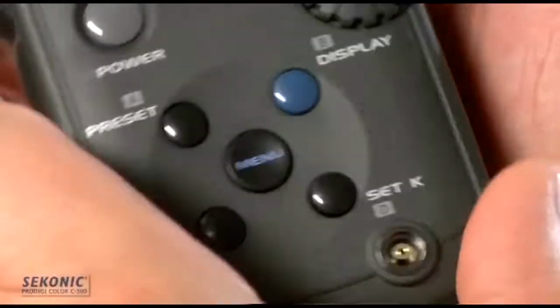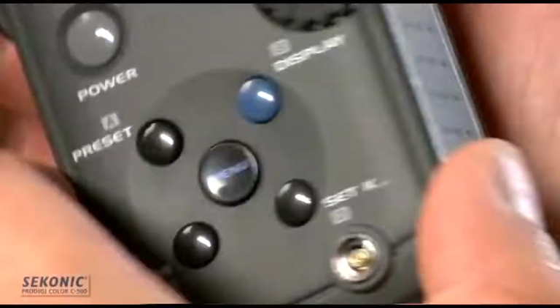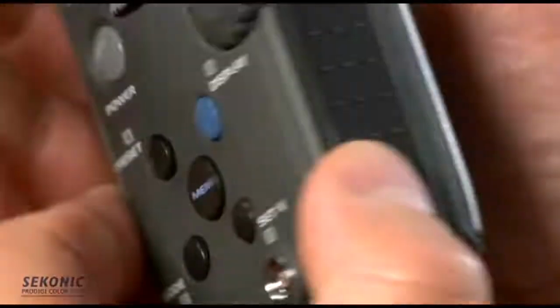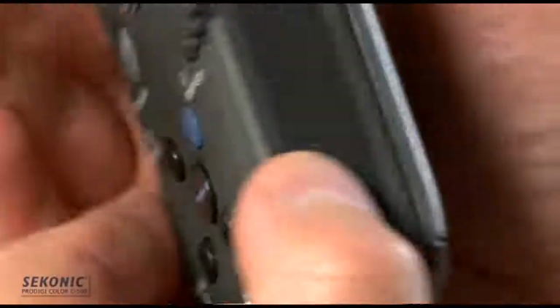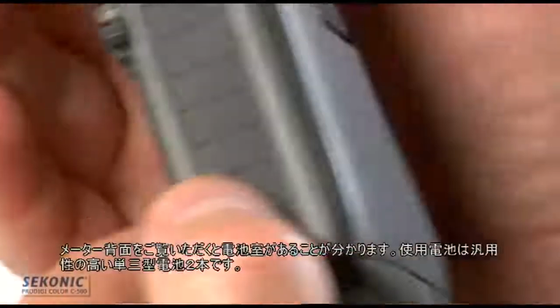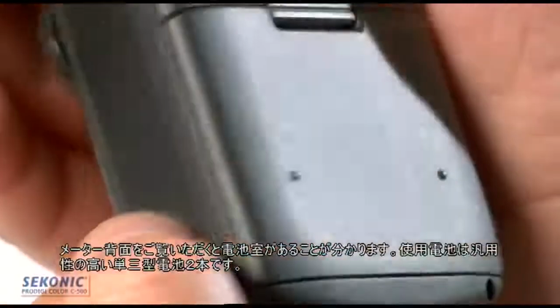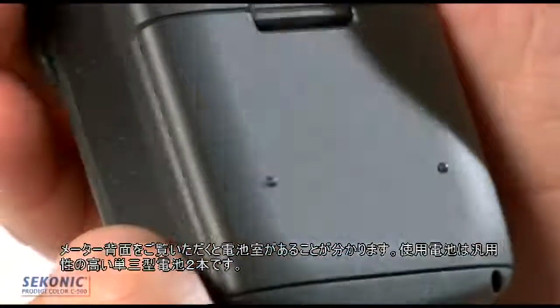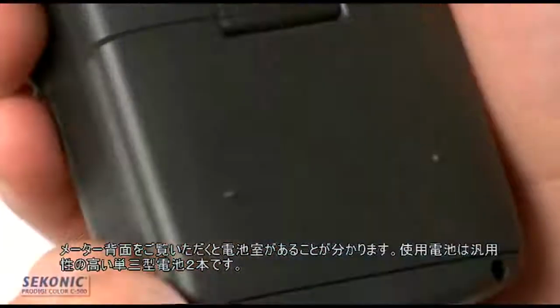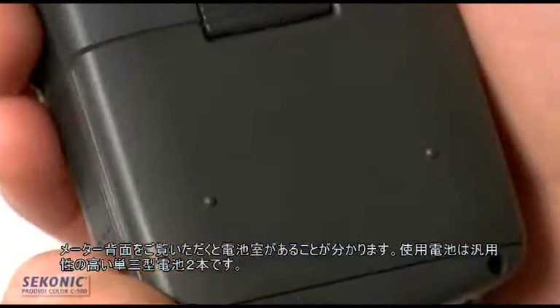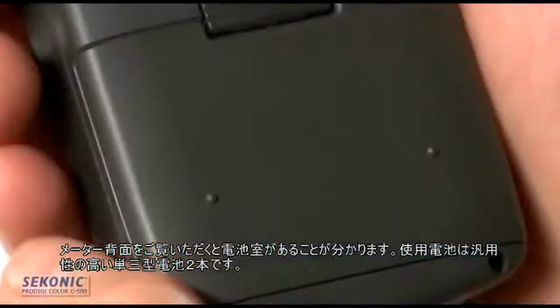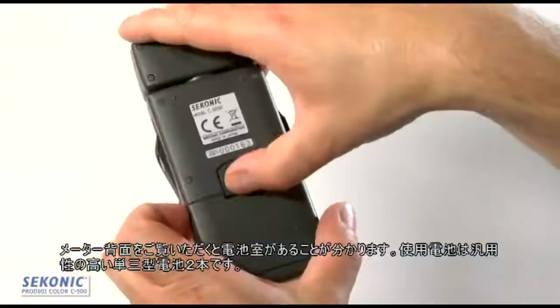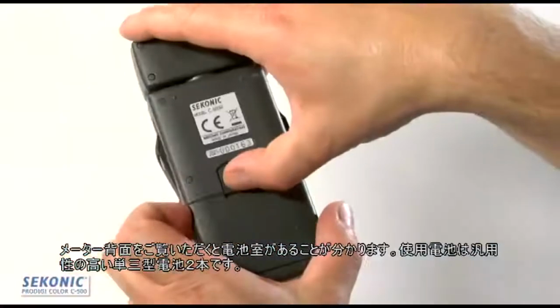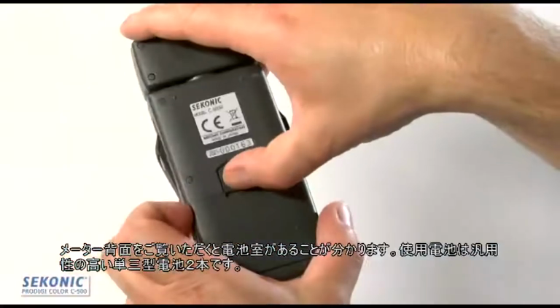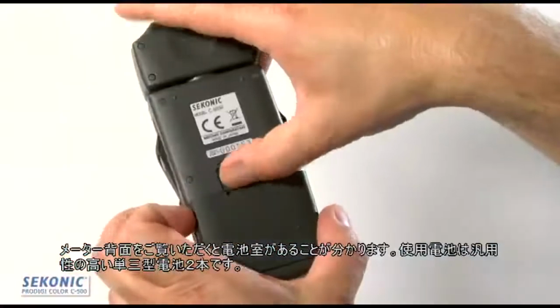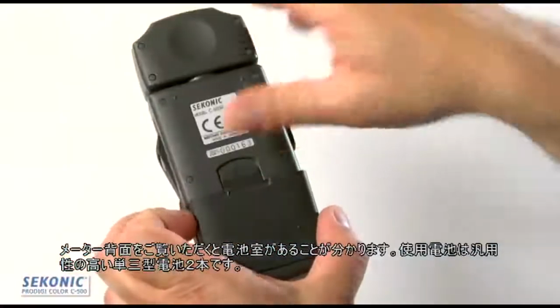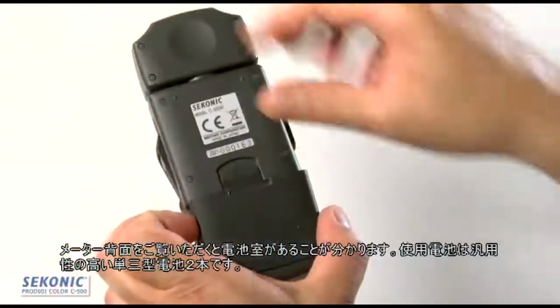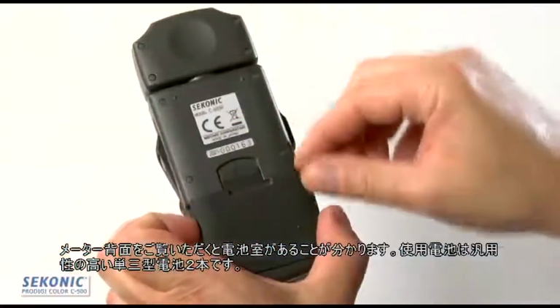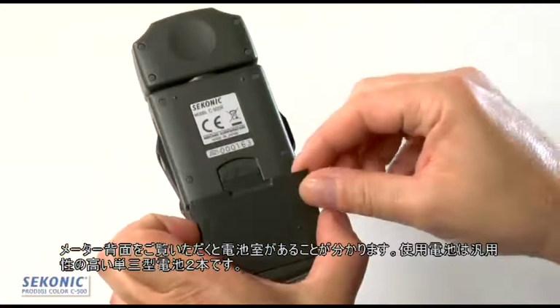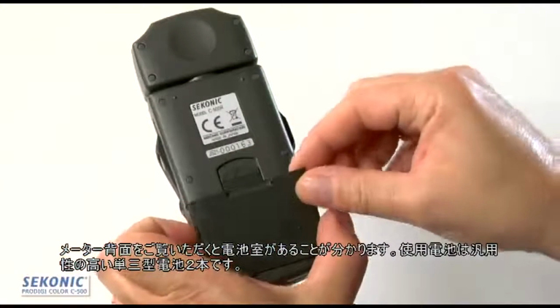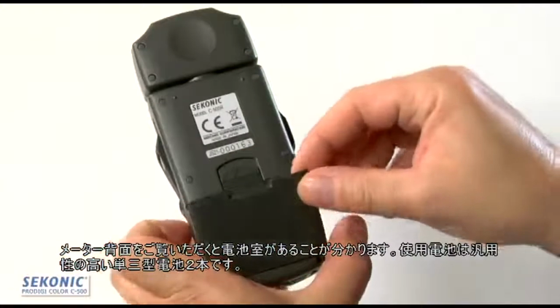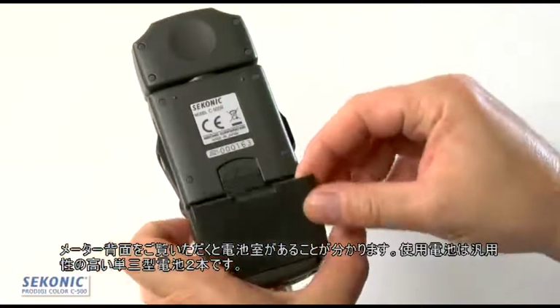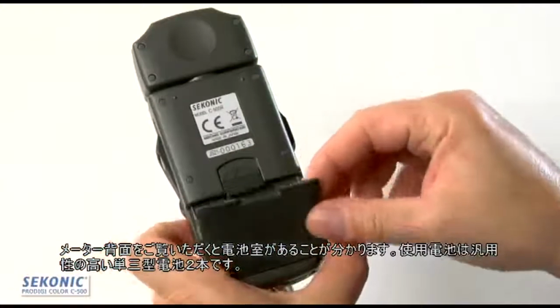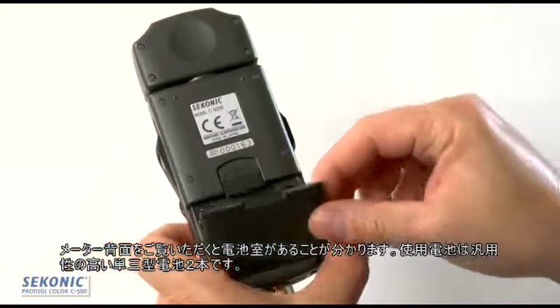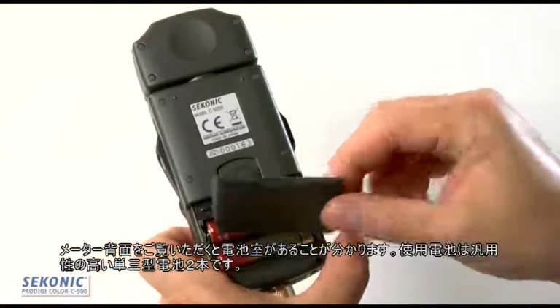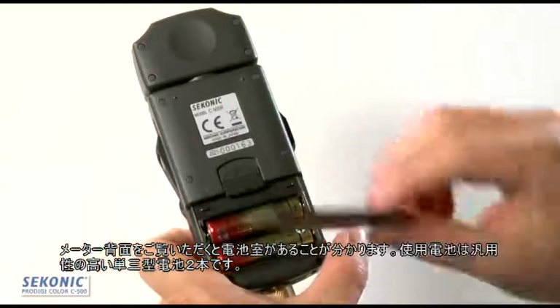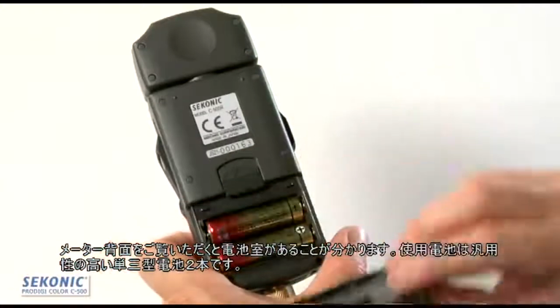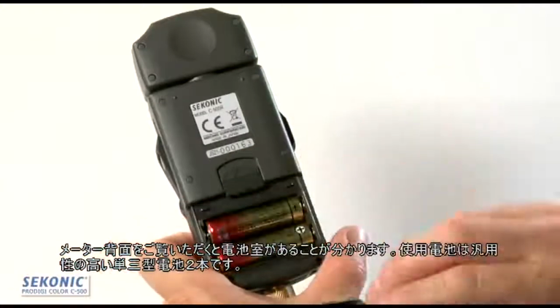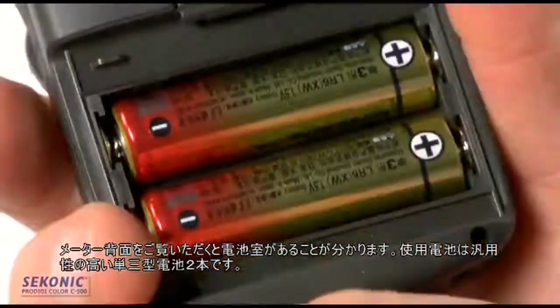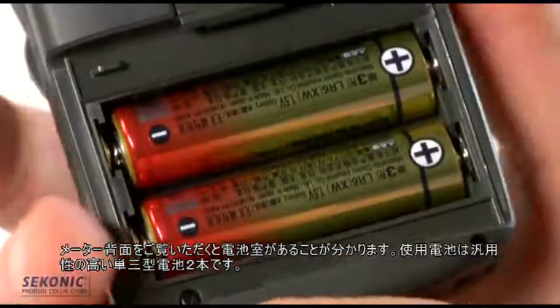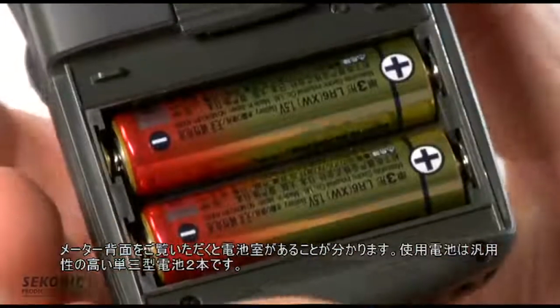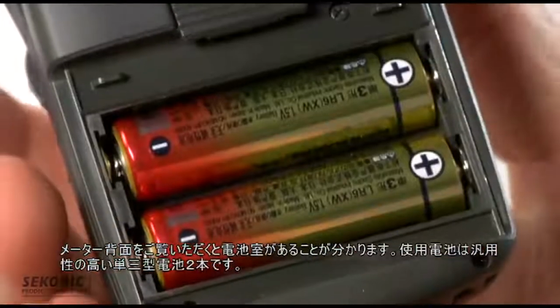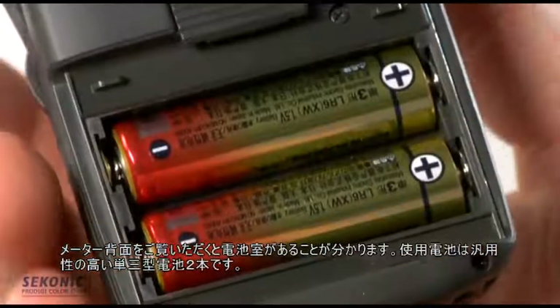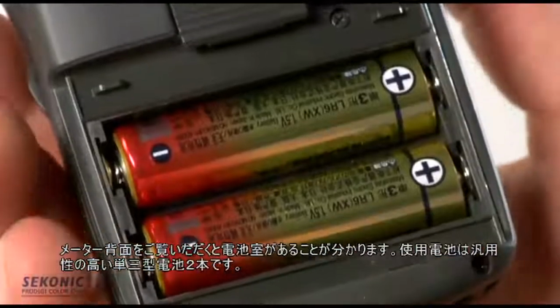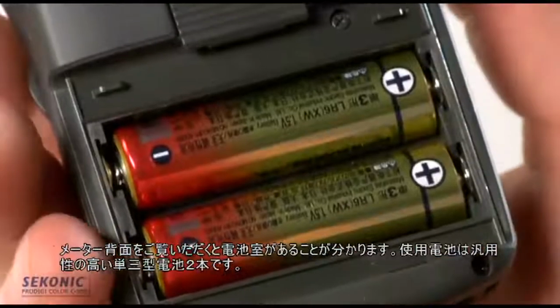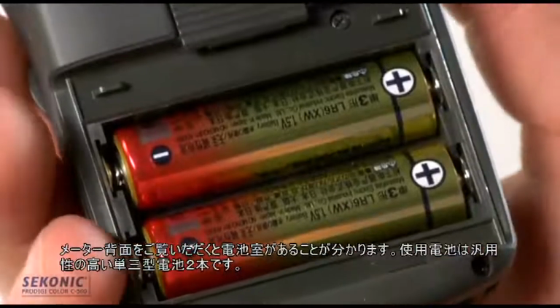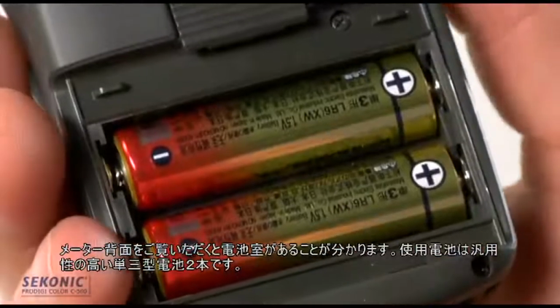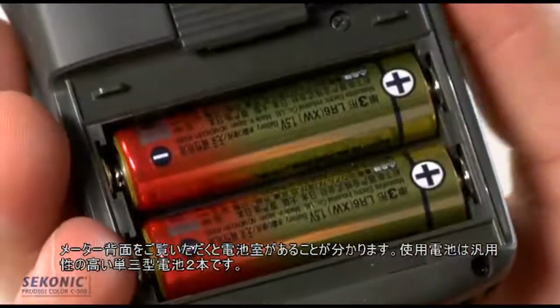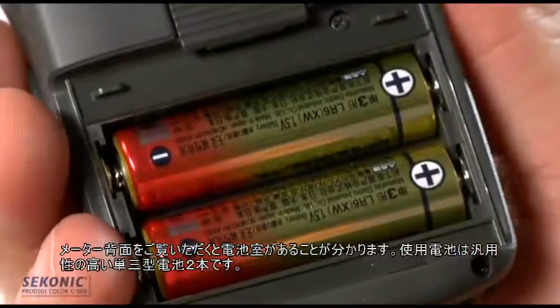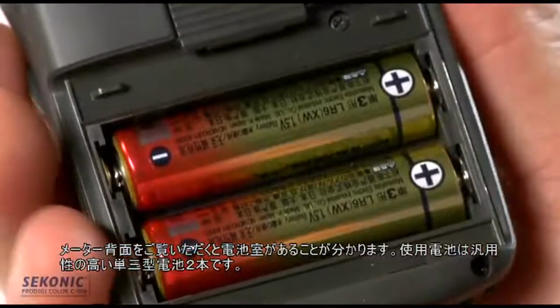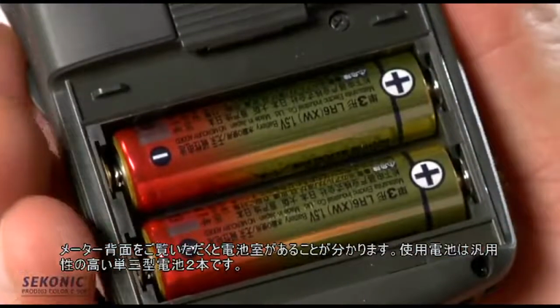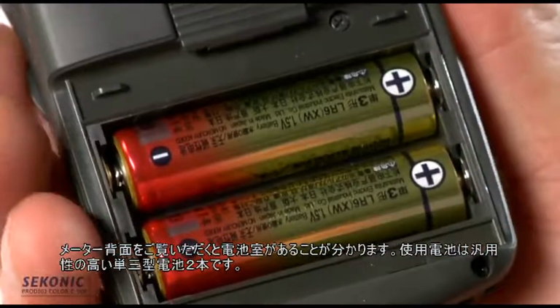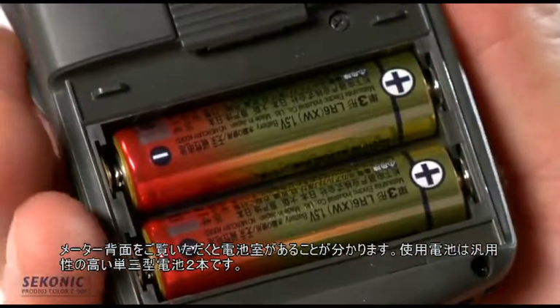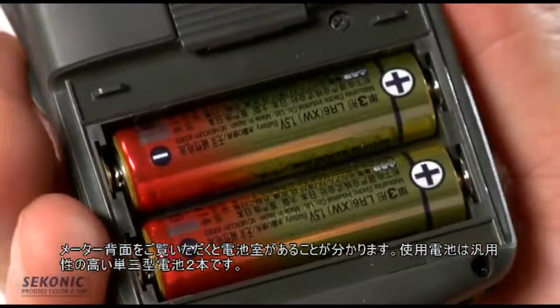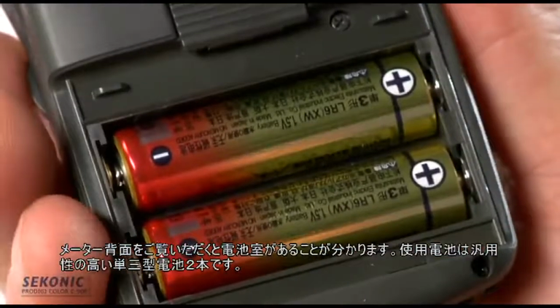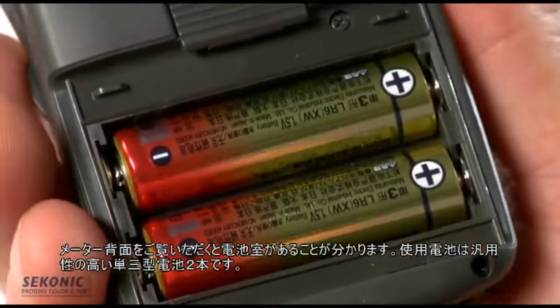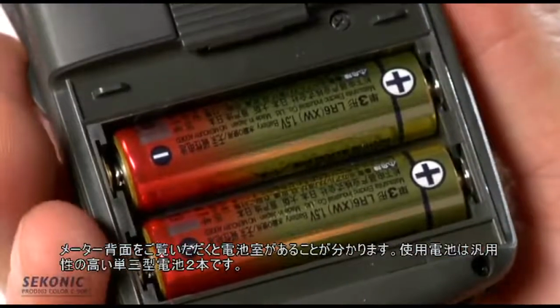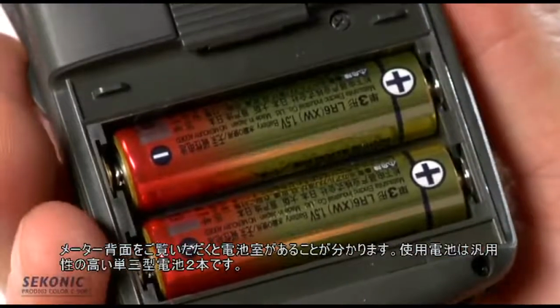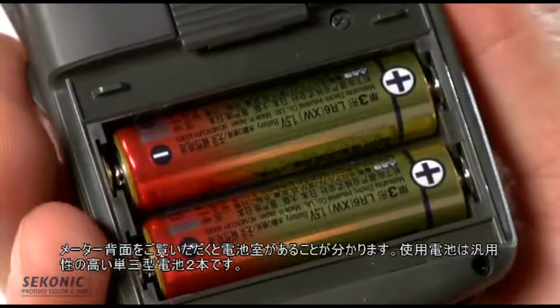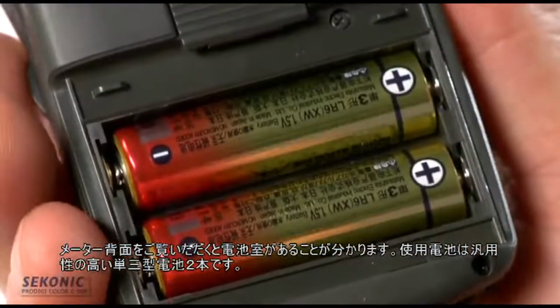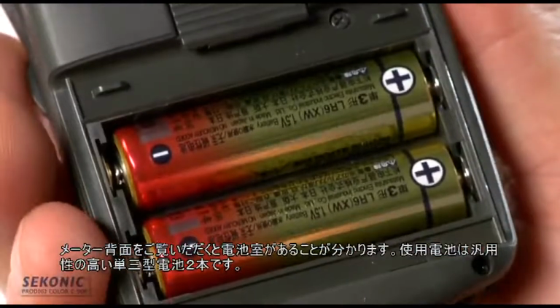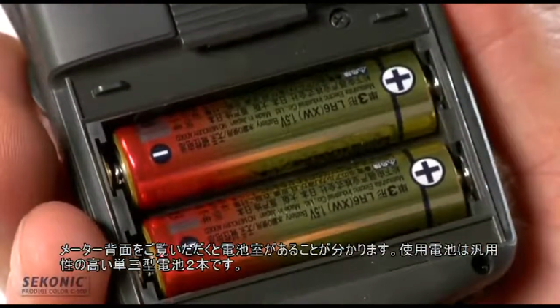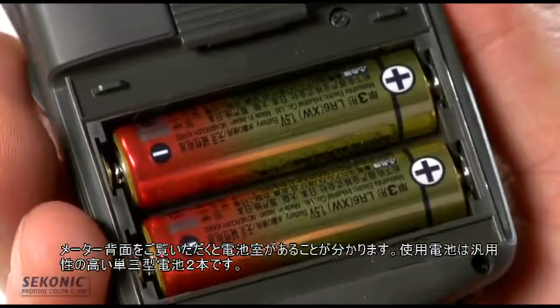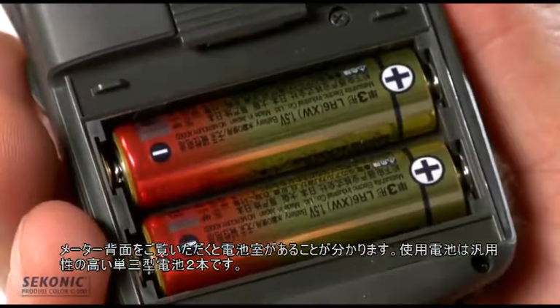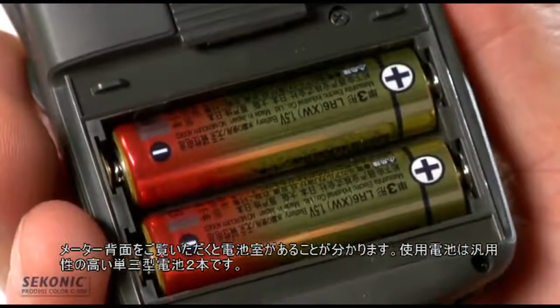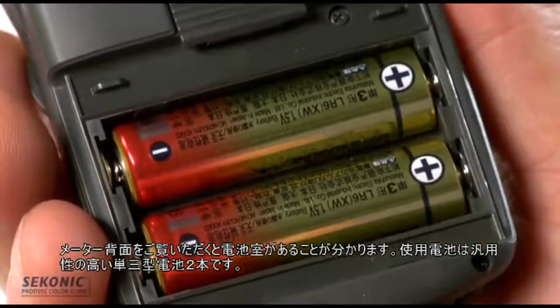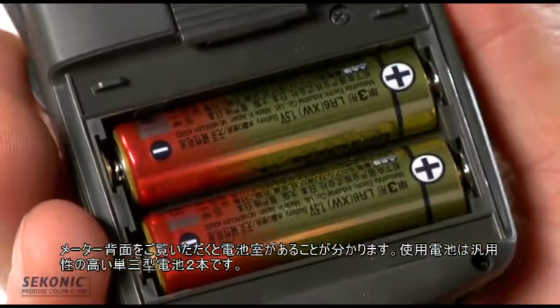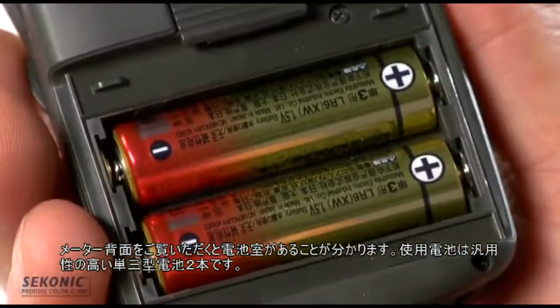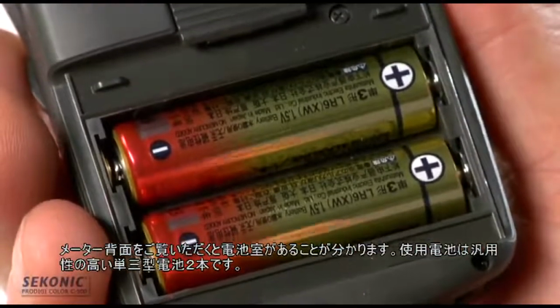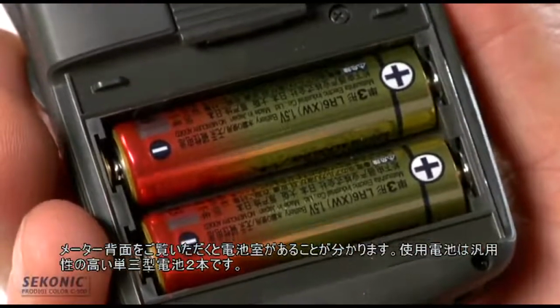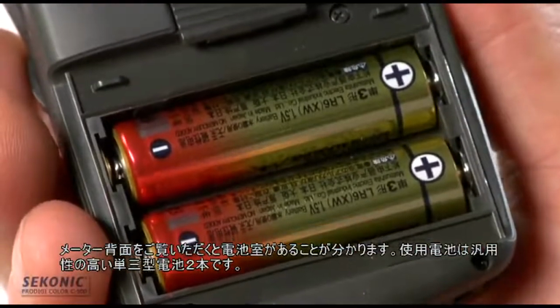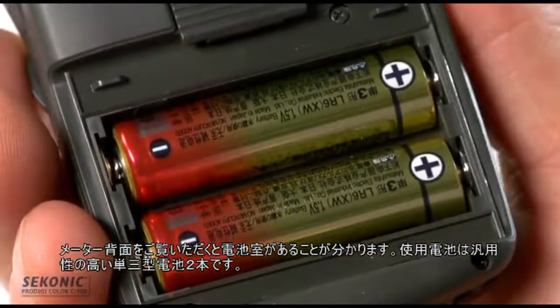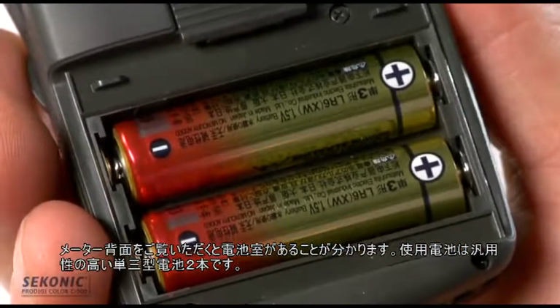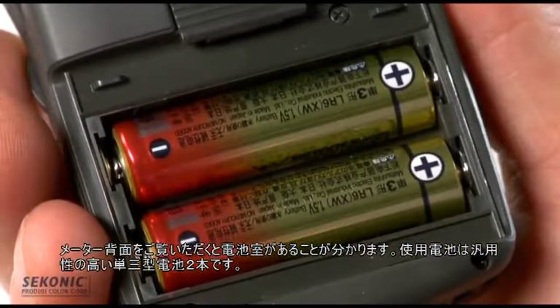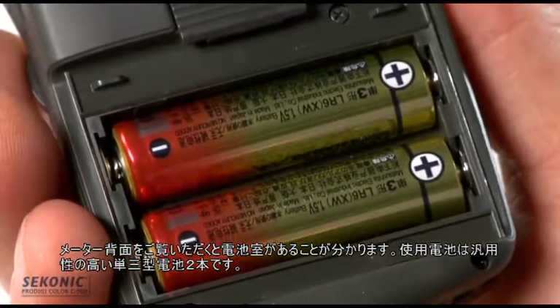Looking at the back of the meter, we'll find a battery compartment door that houses two convenient AA batteries.